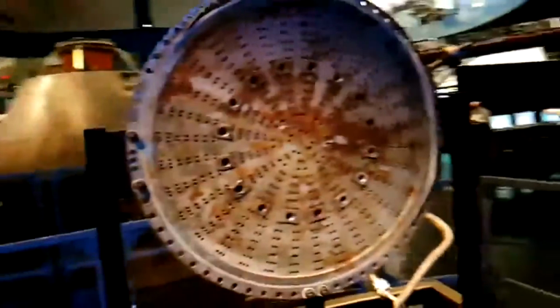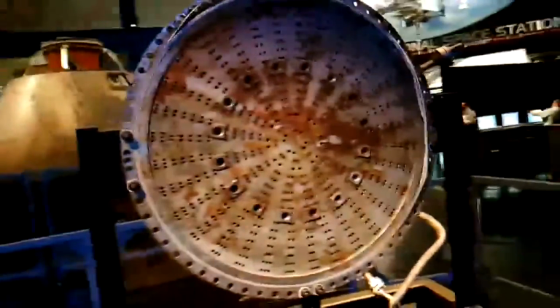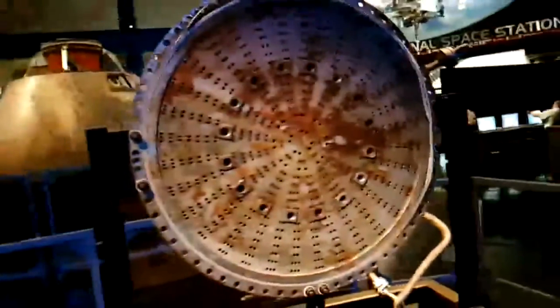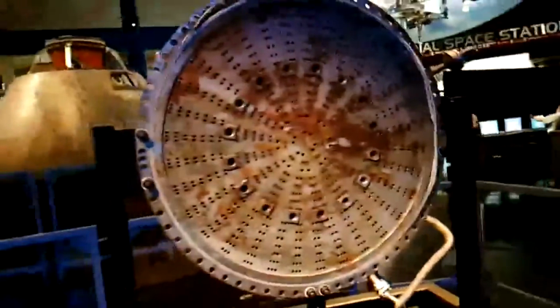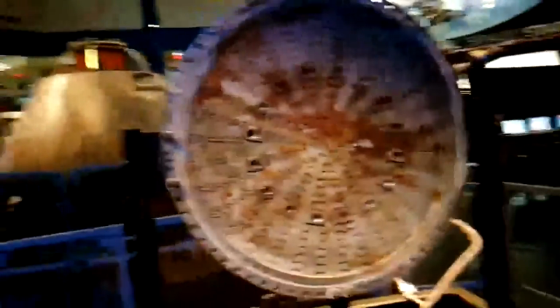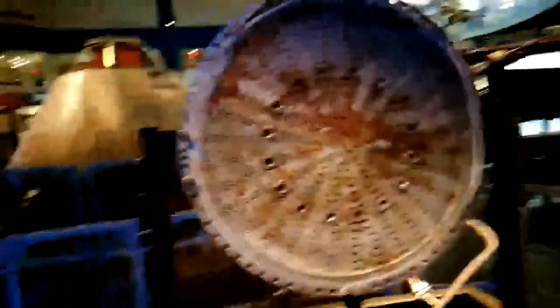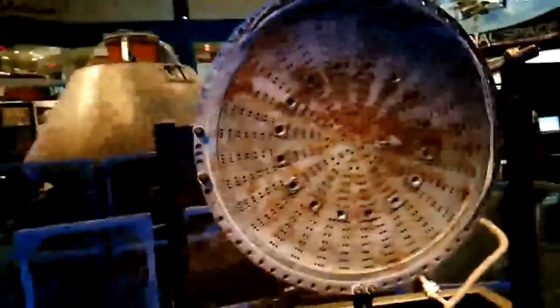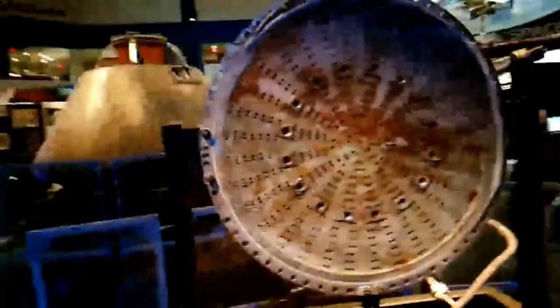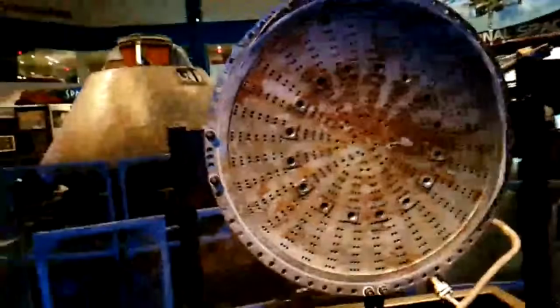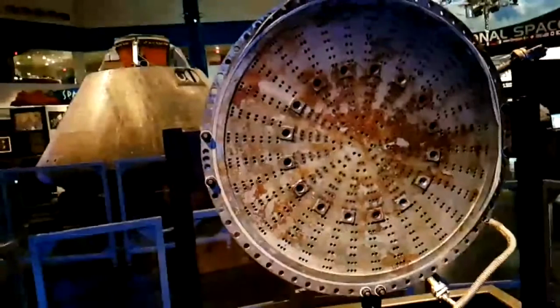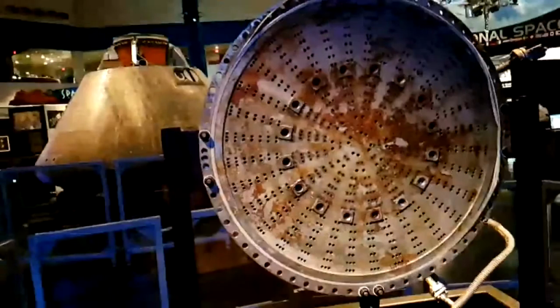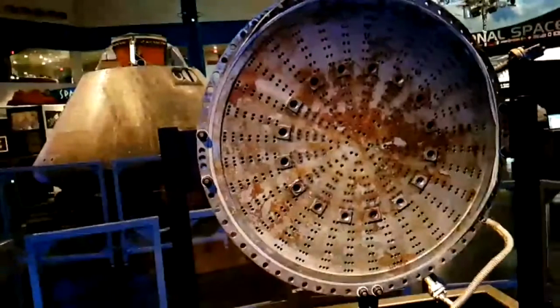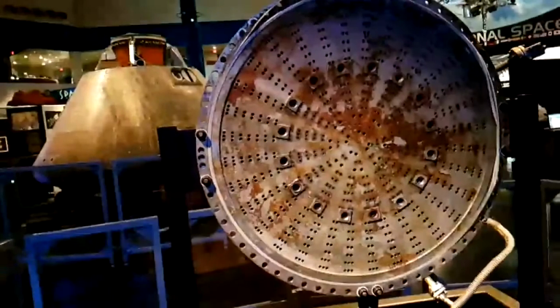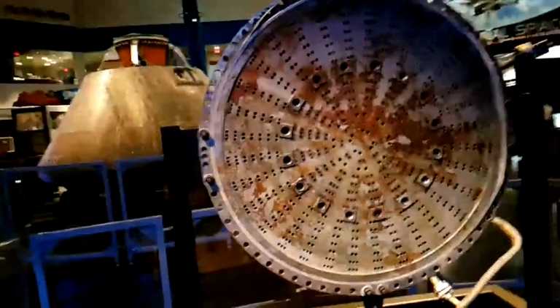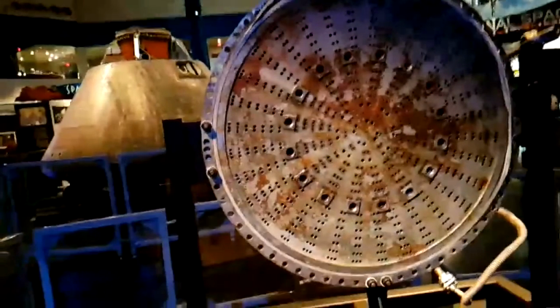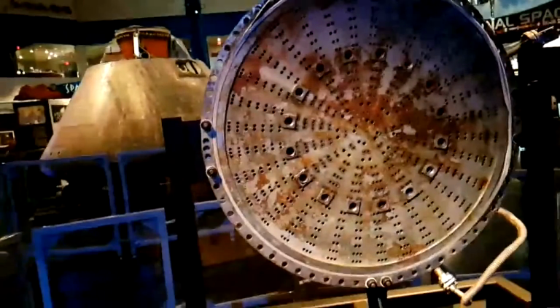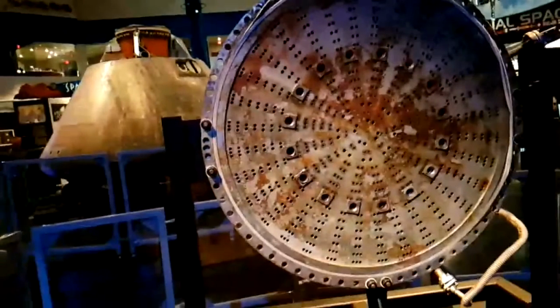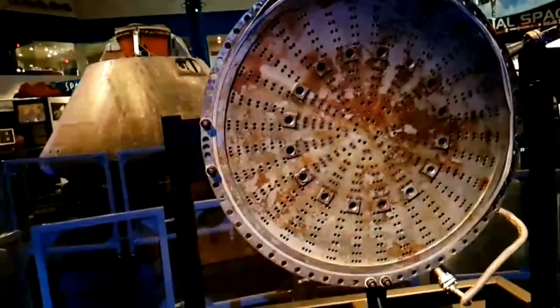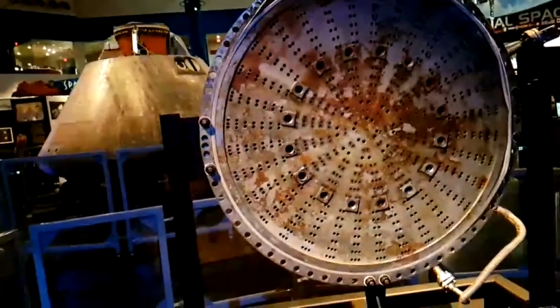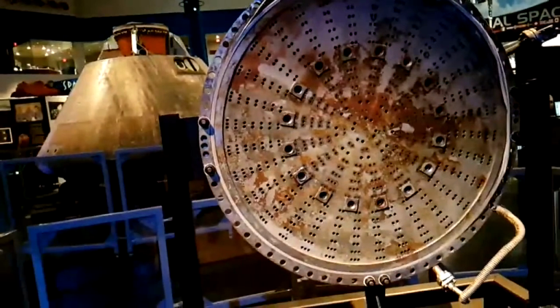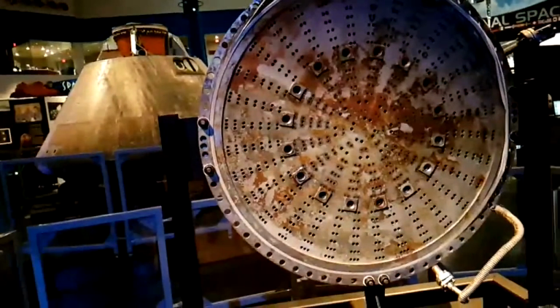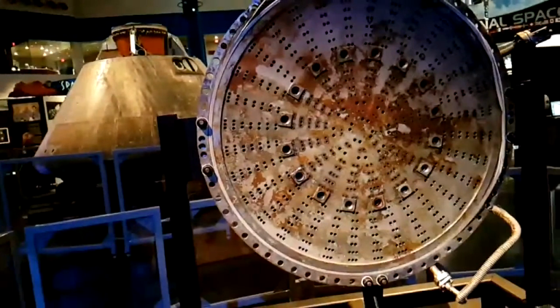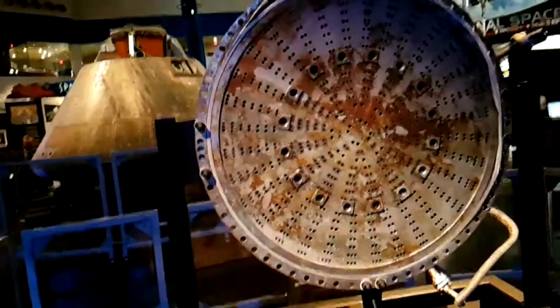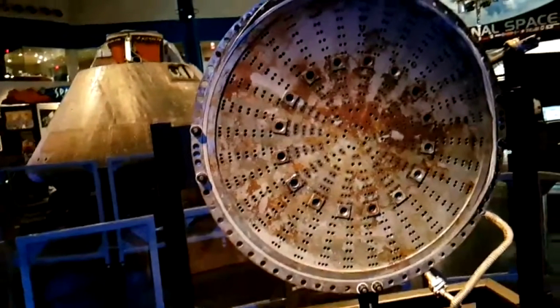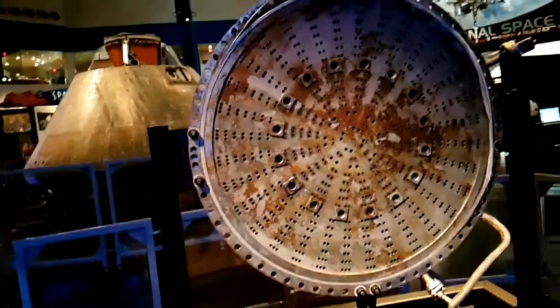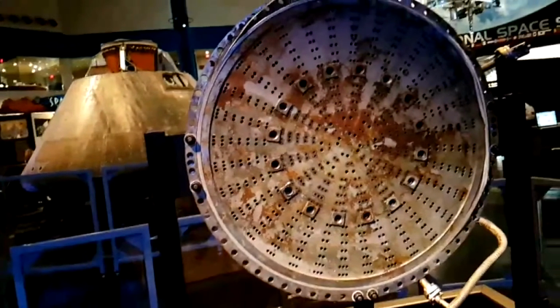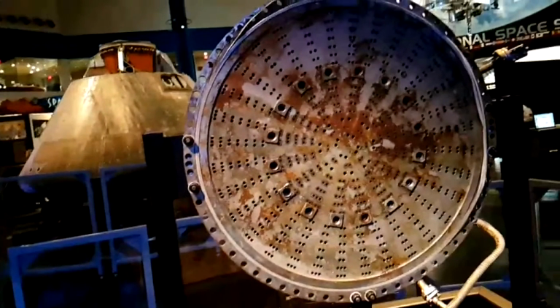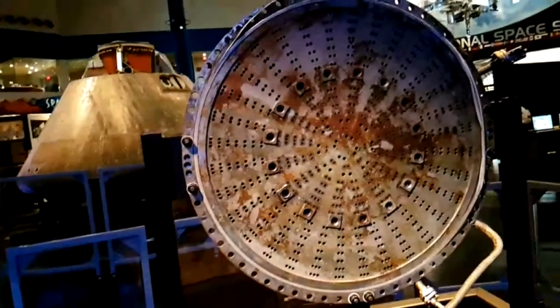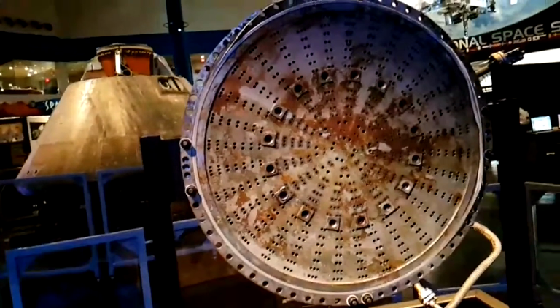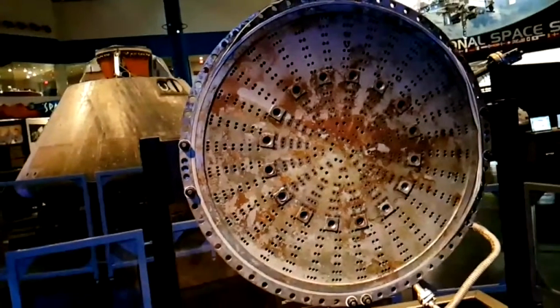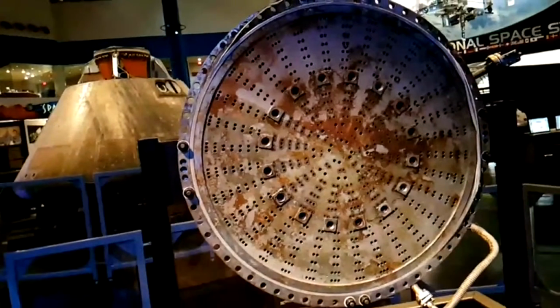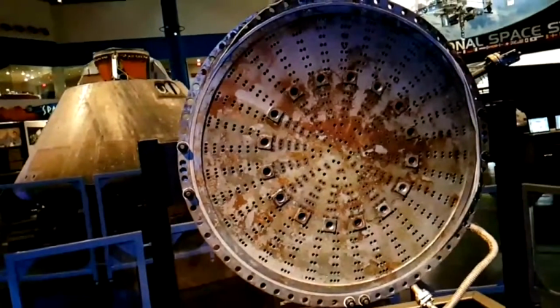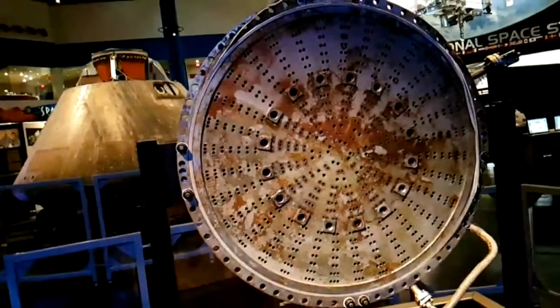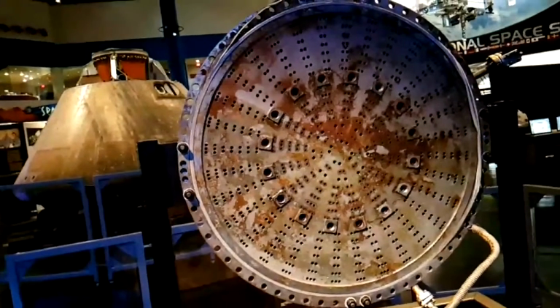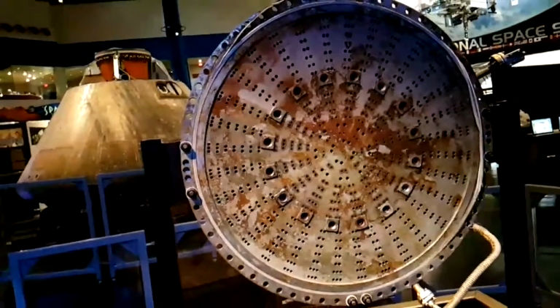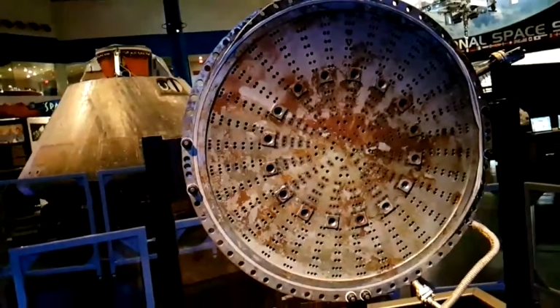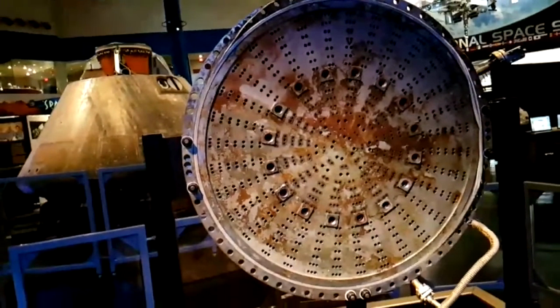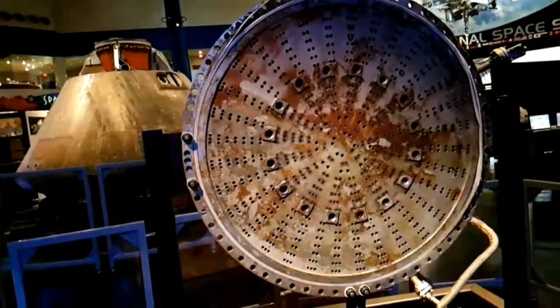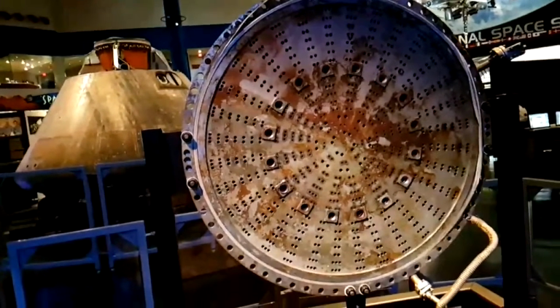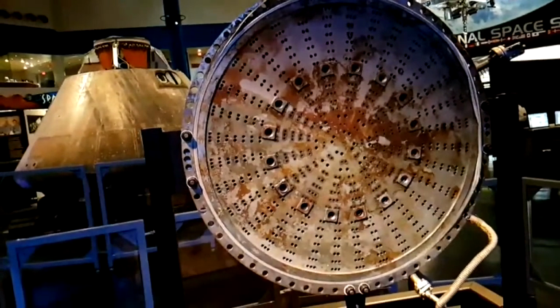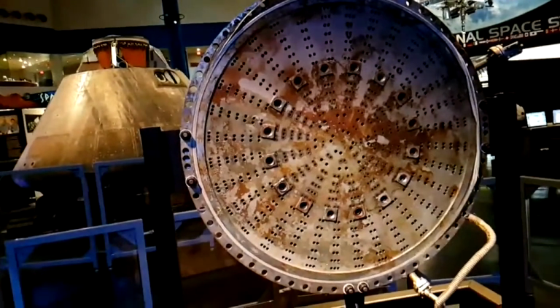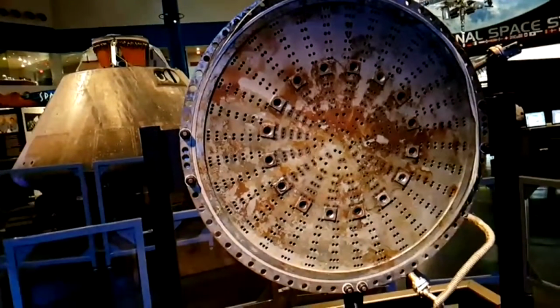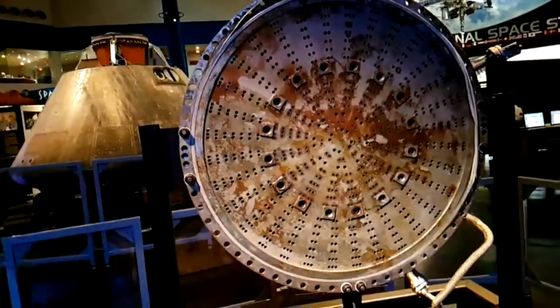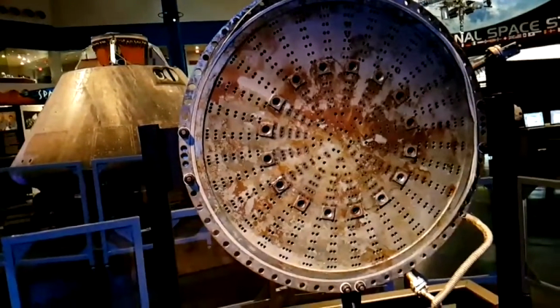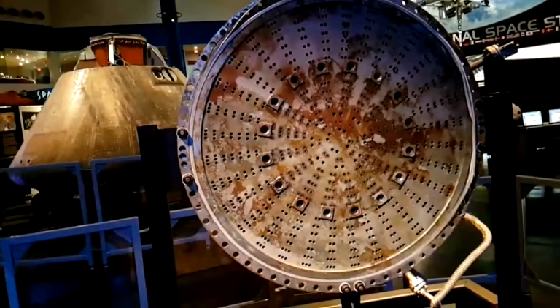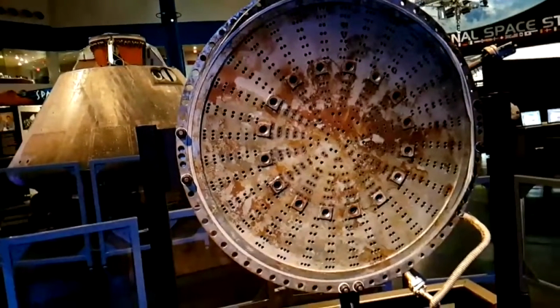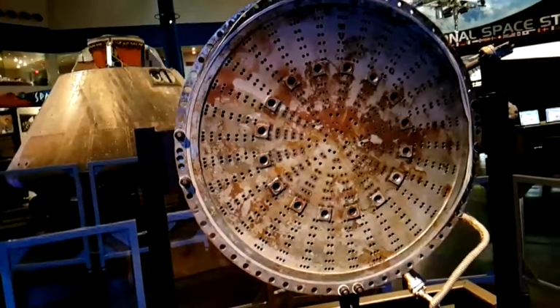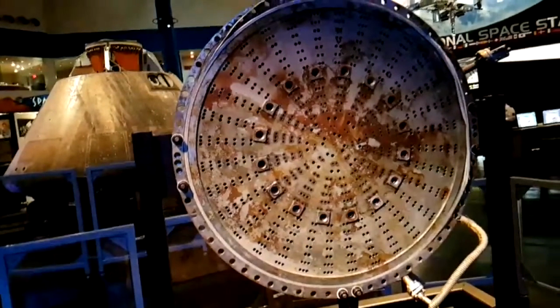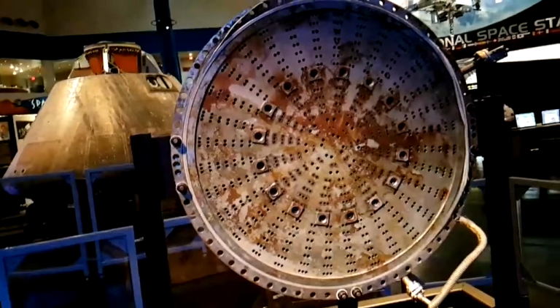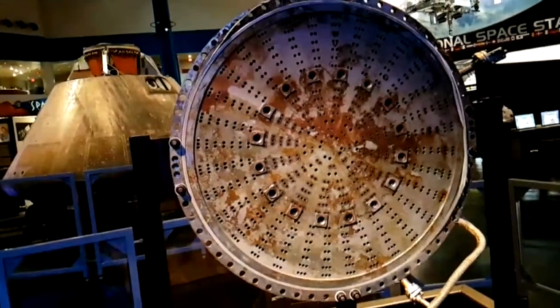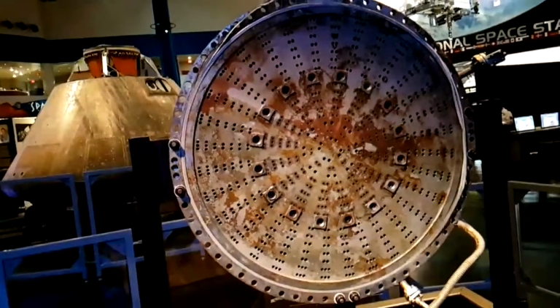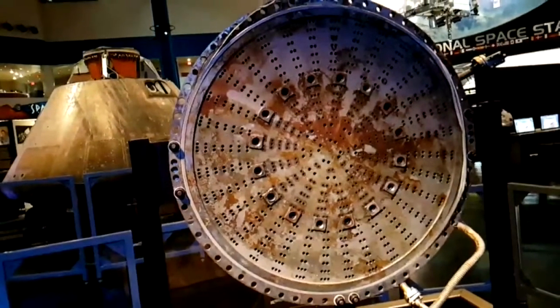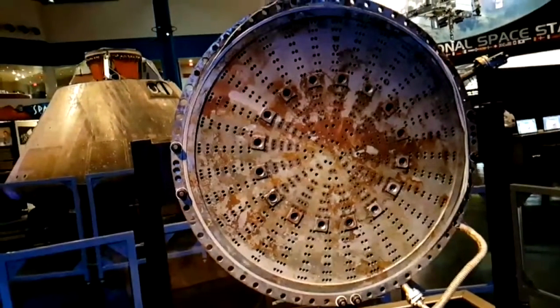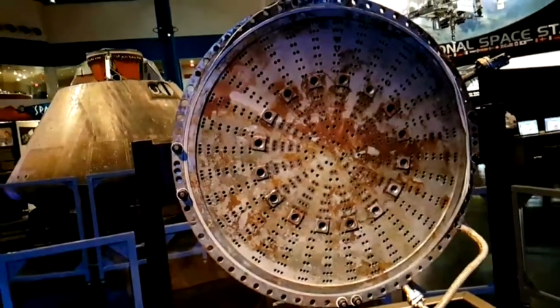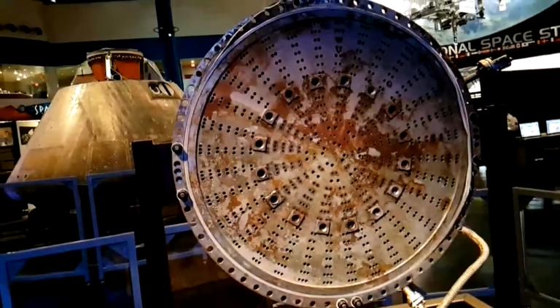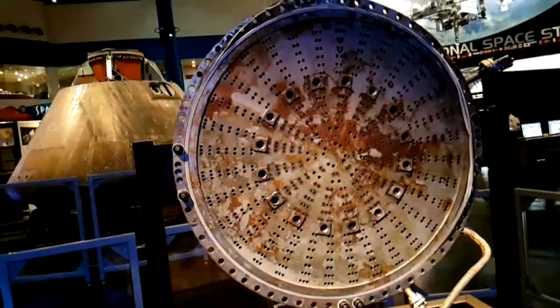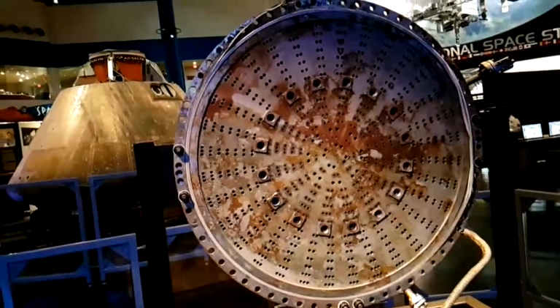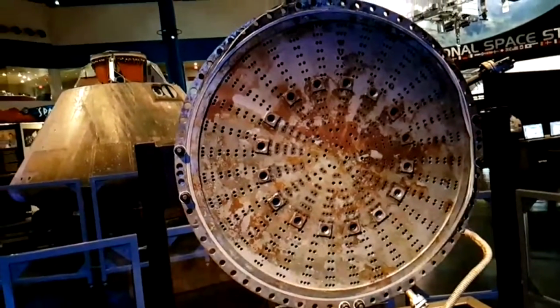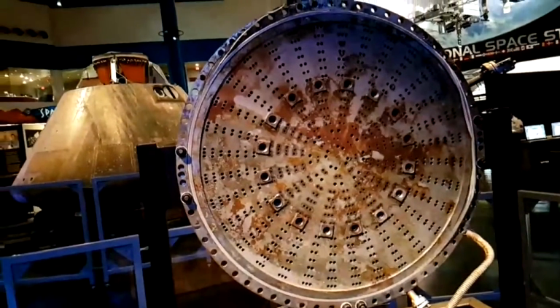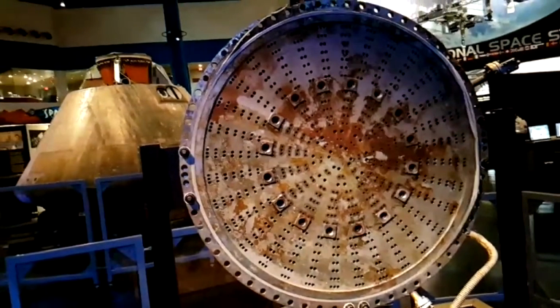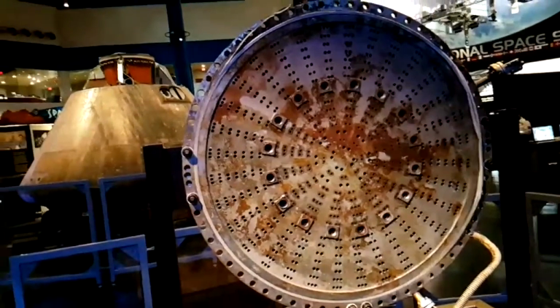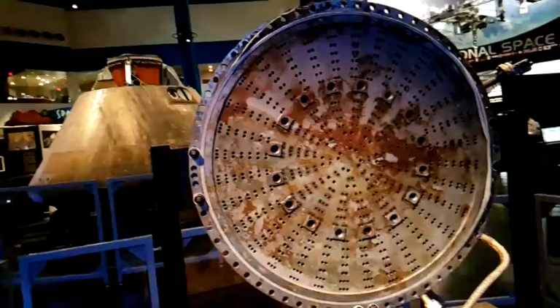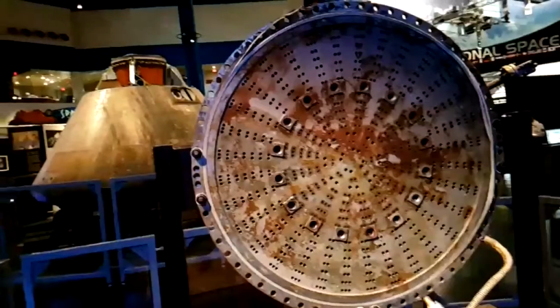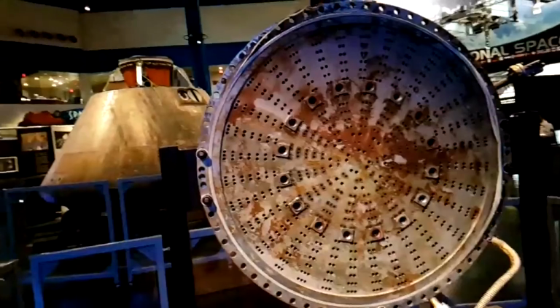That is an F1 engine injector plate that was recovered from the Atlantic Ocean in 2013.